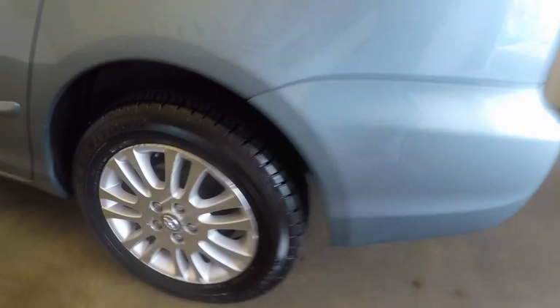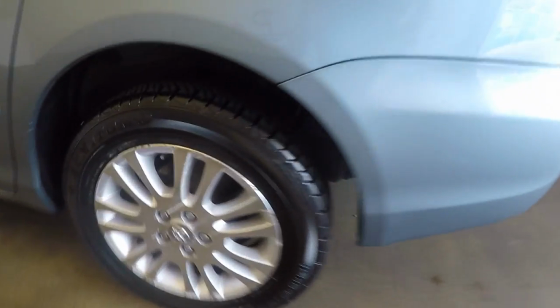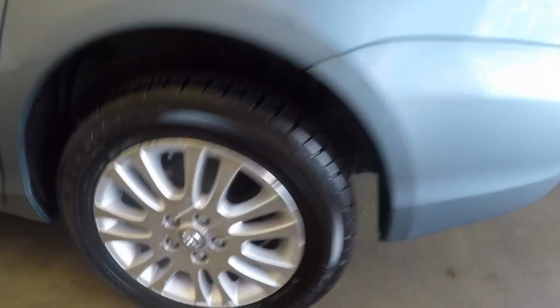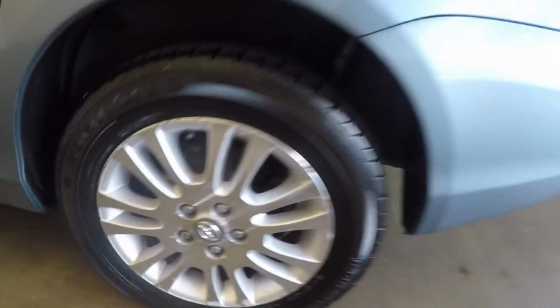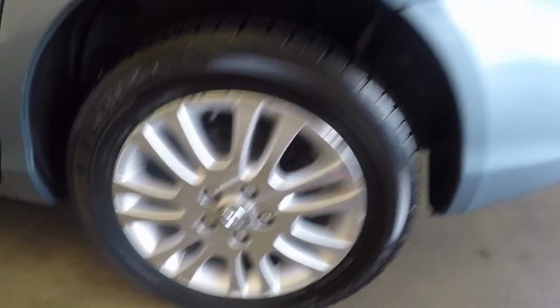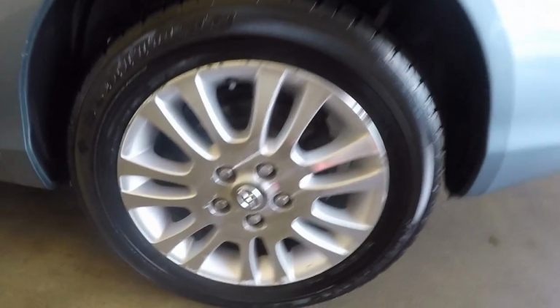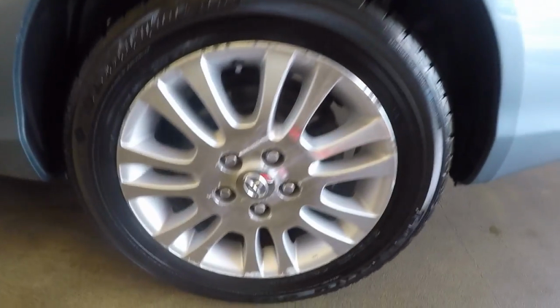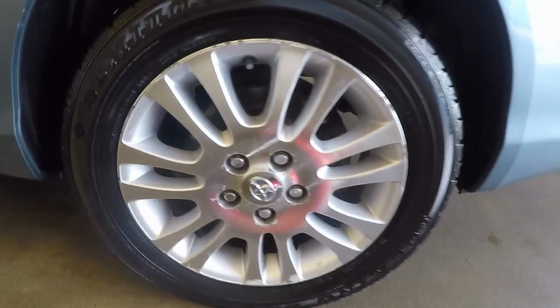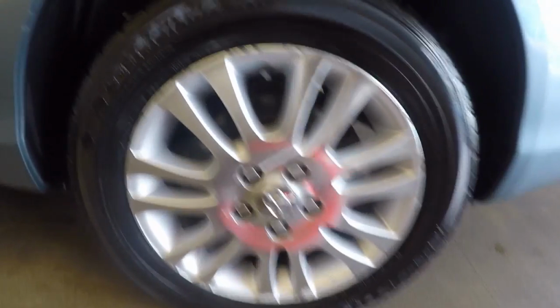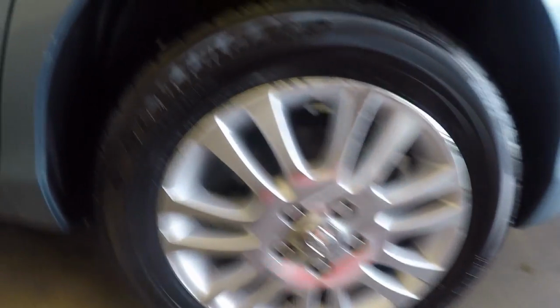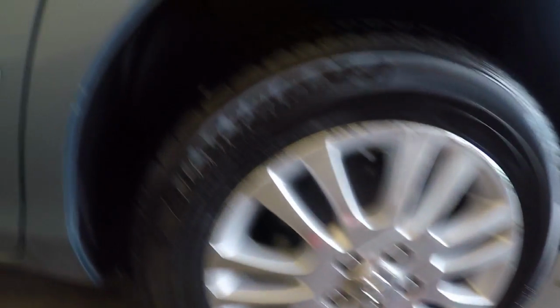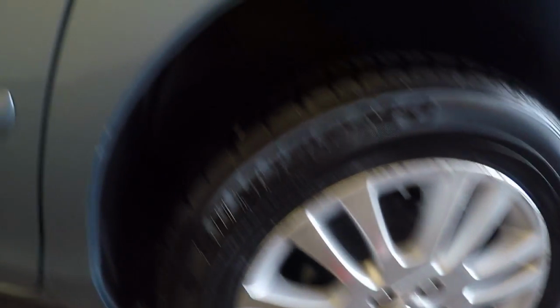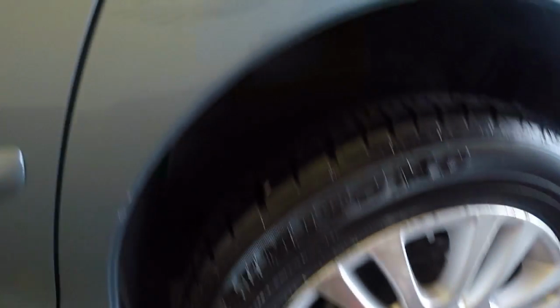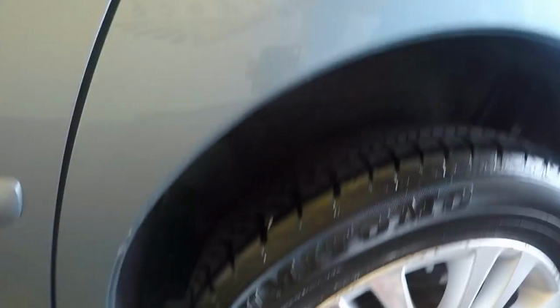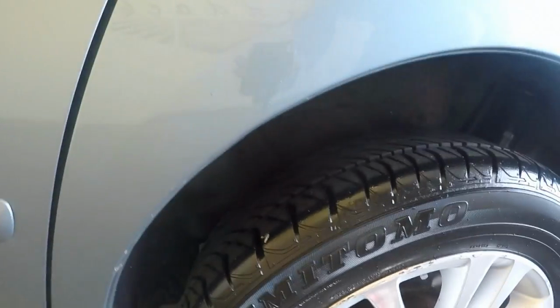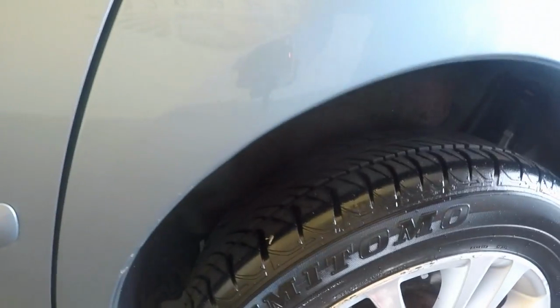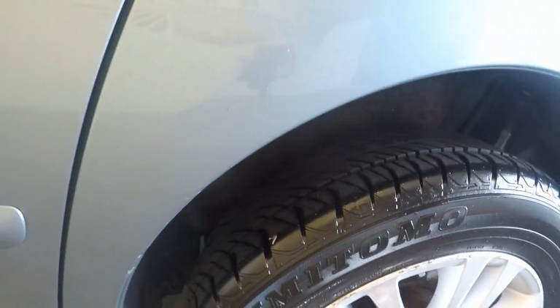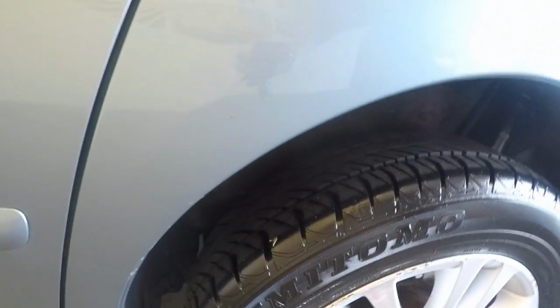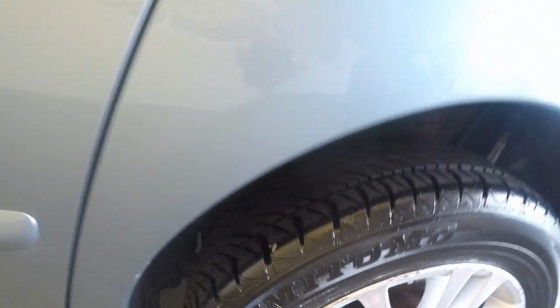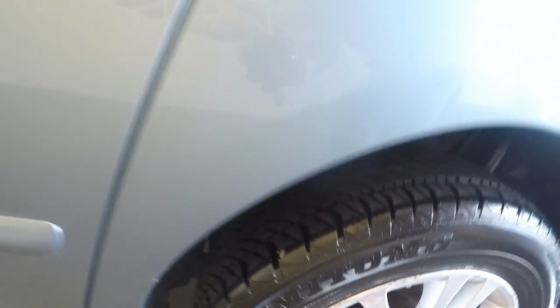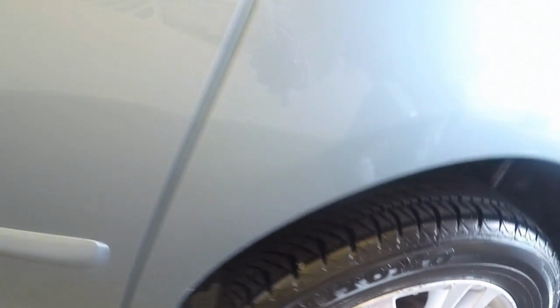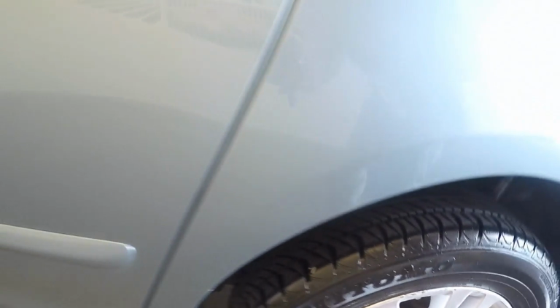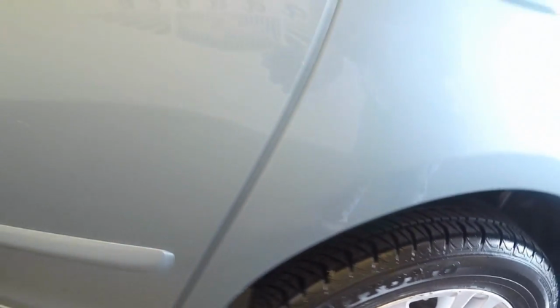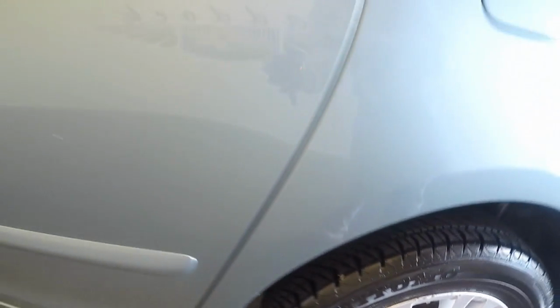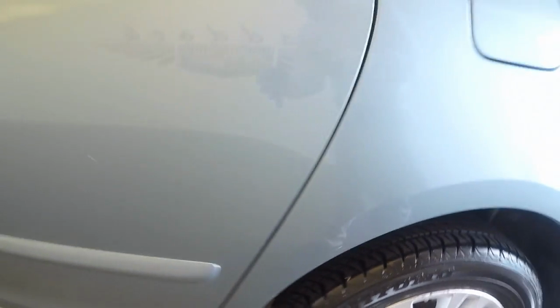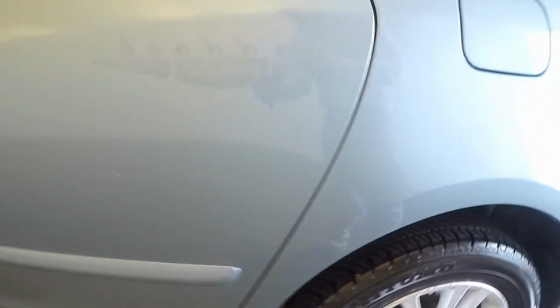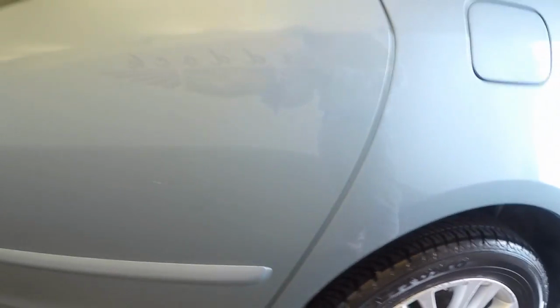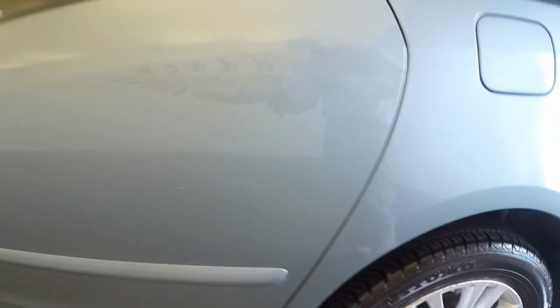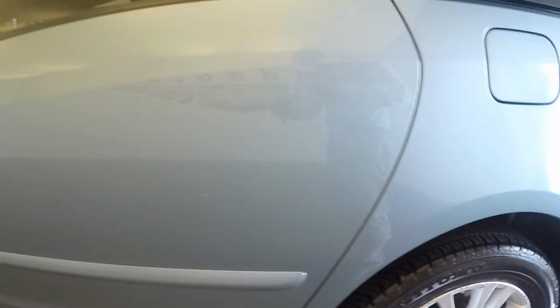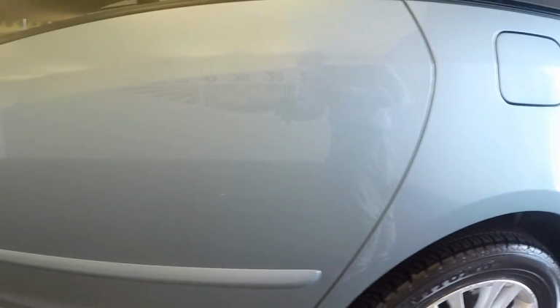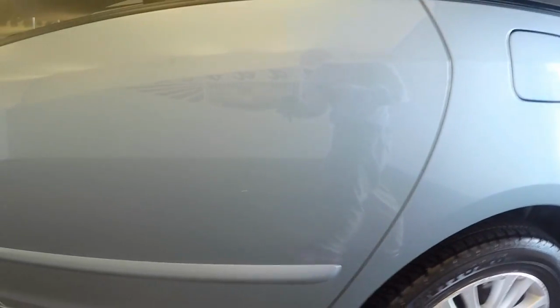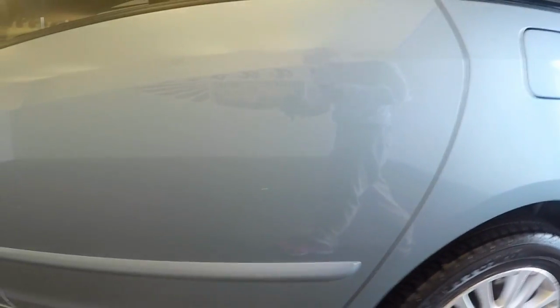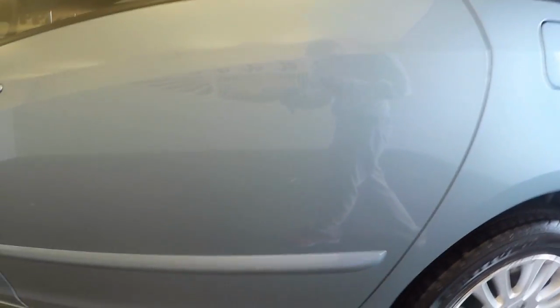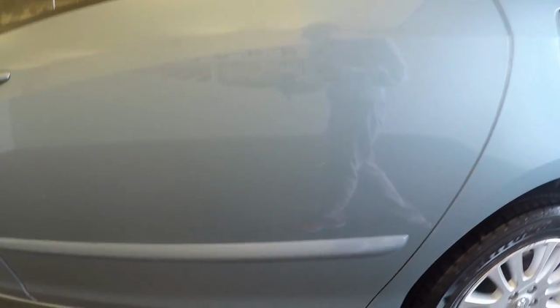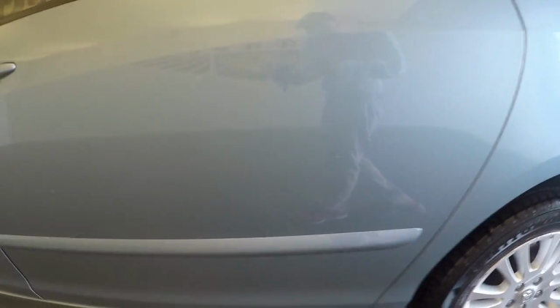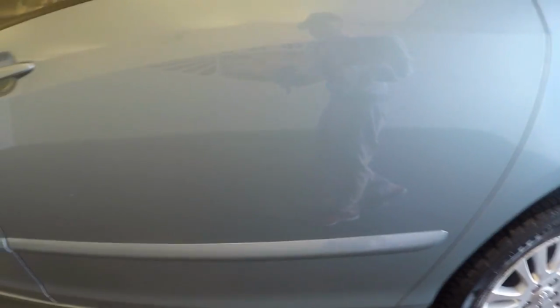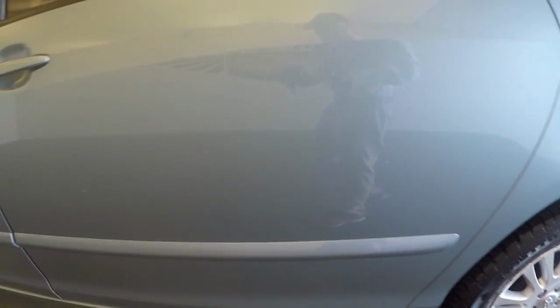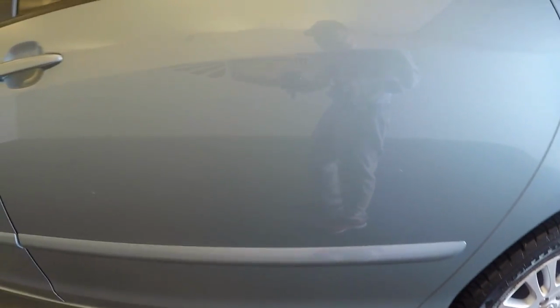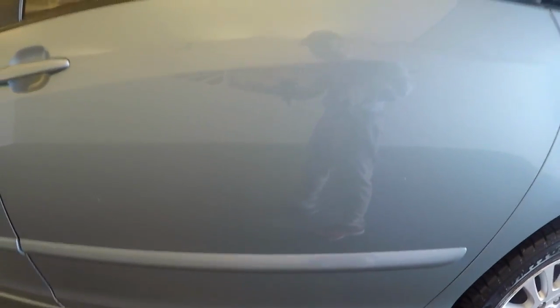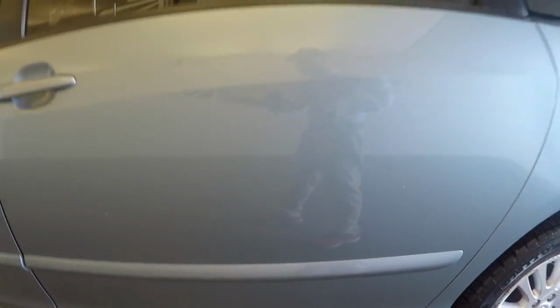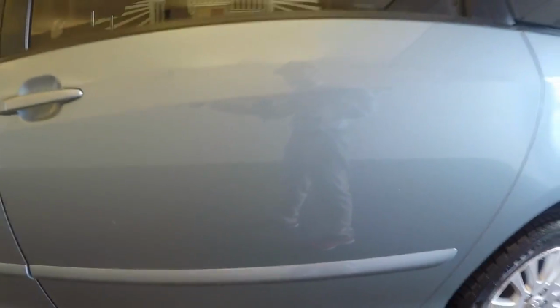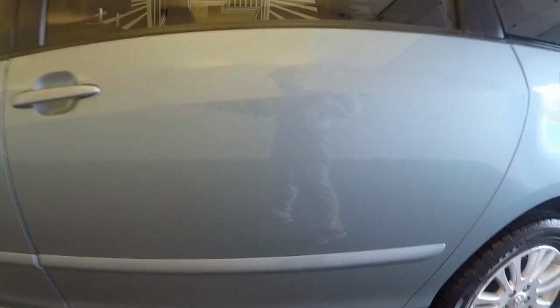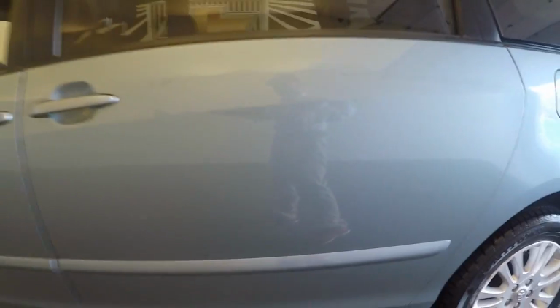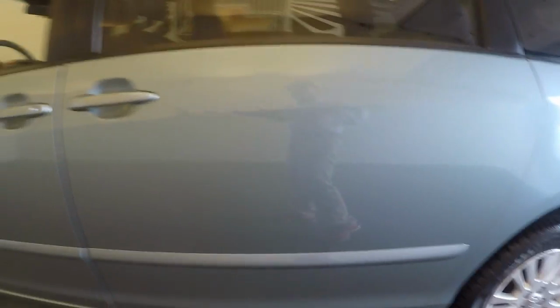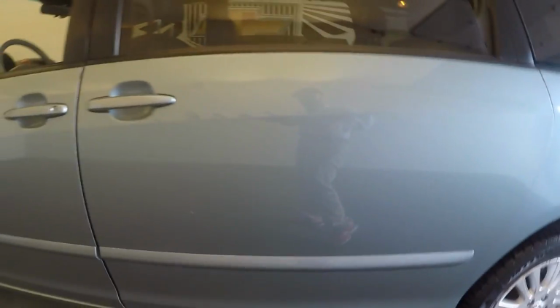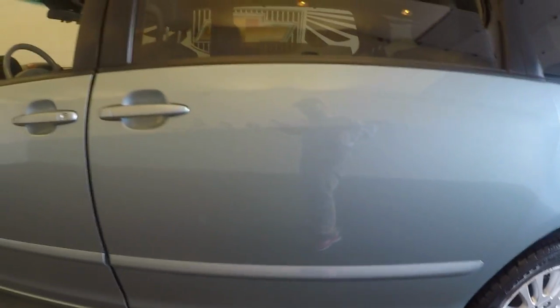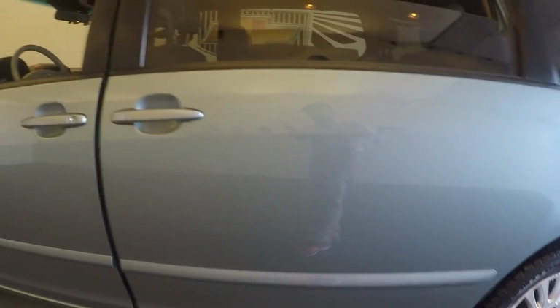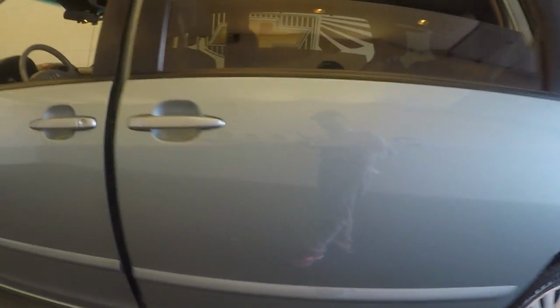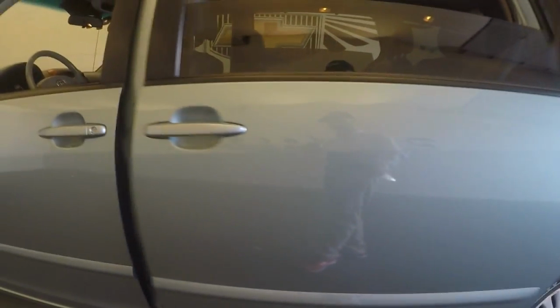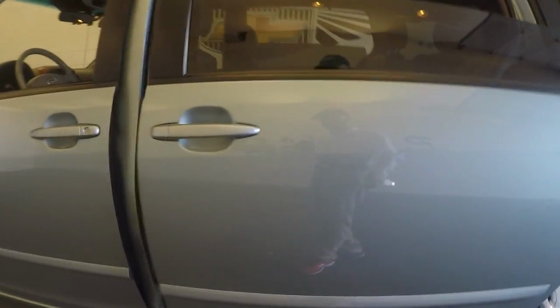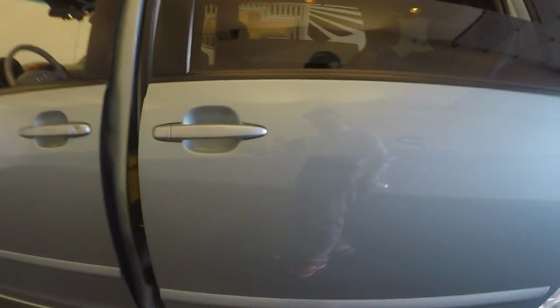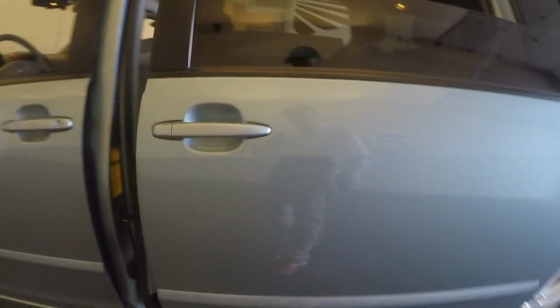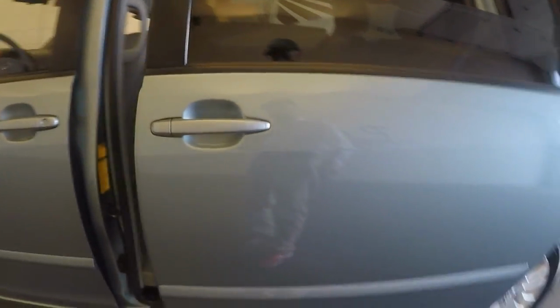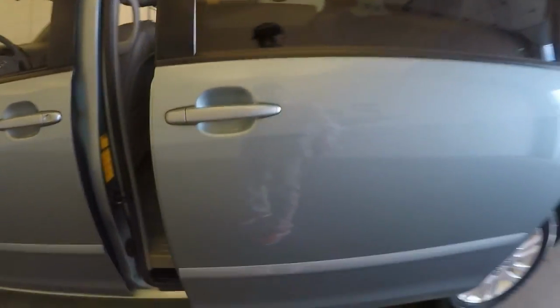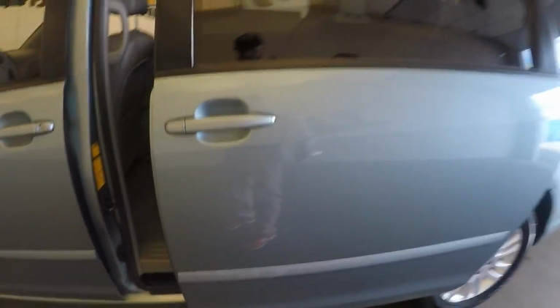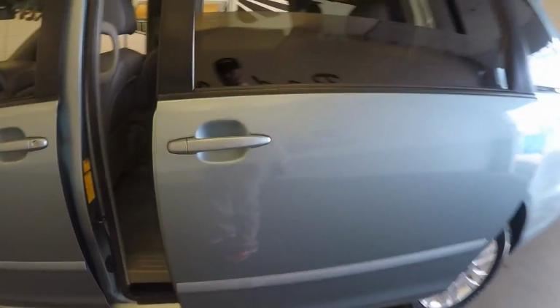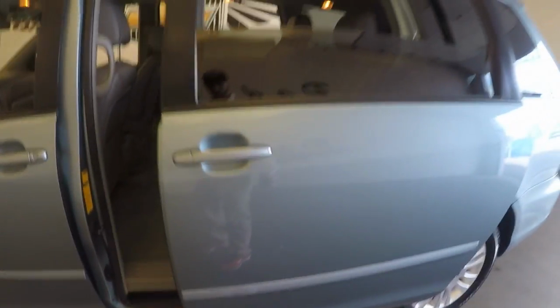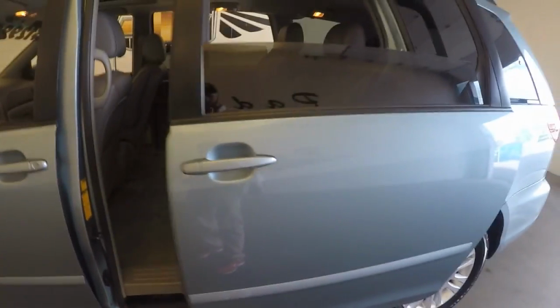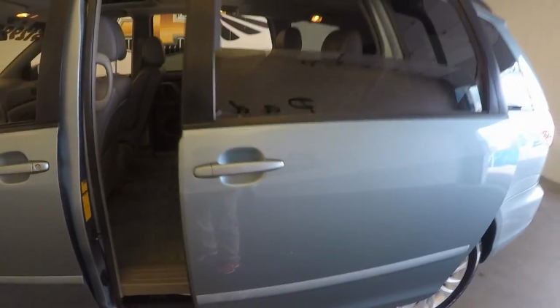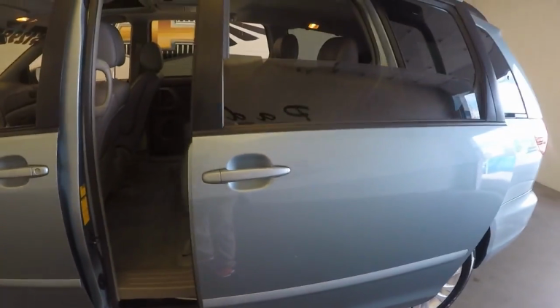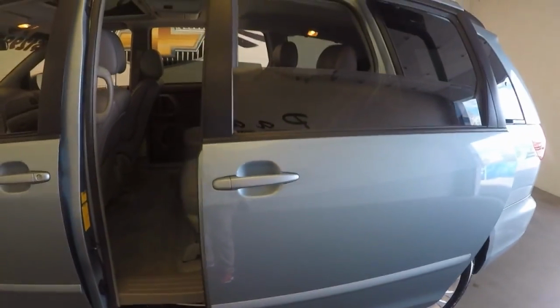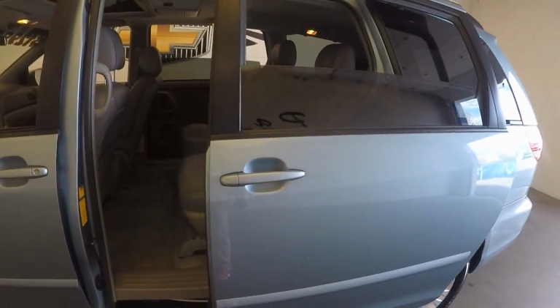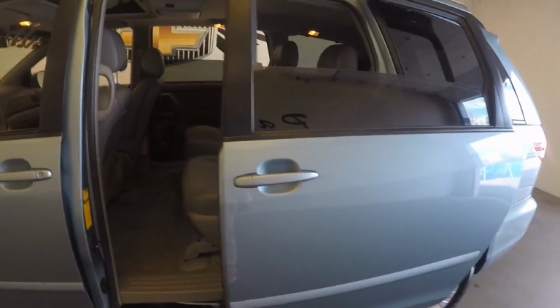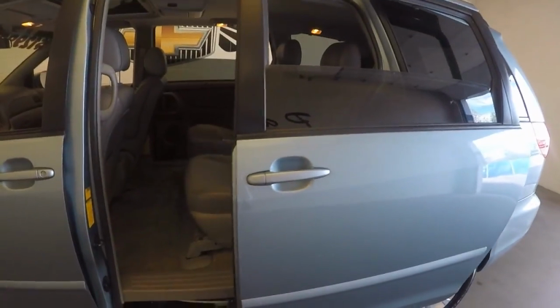Nice alloys, very nice wheels. Automatic open side doors.